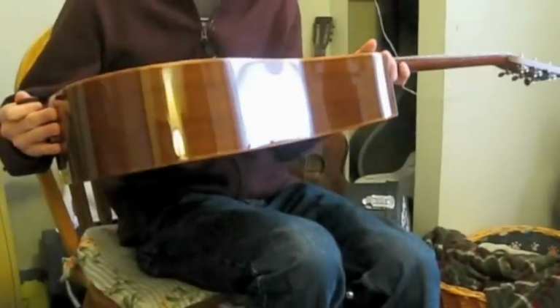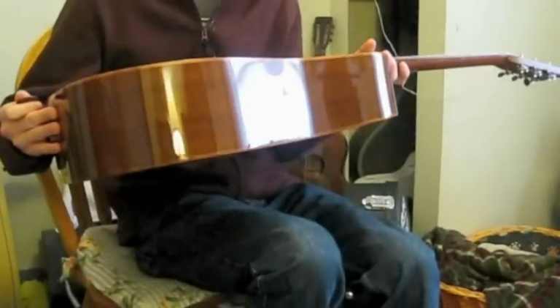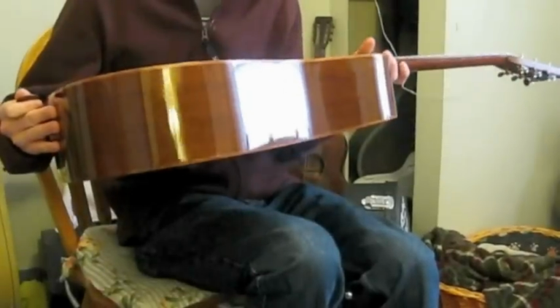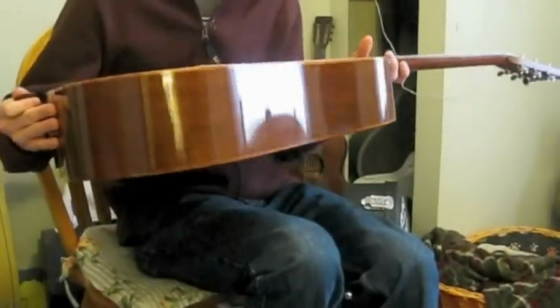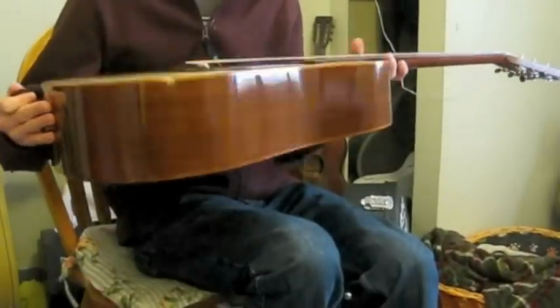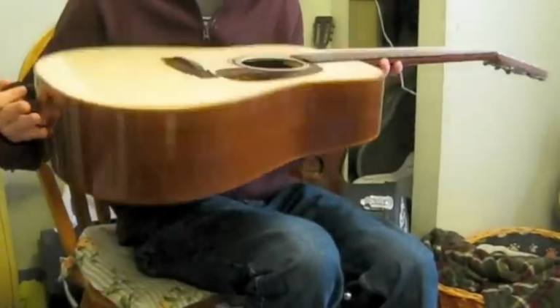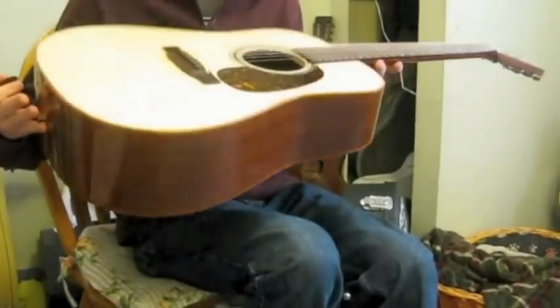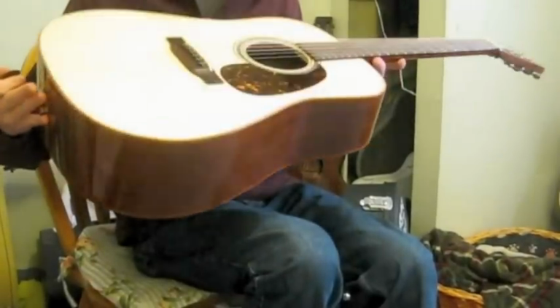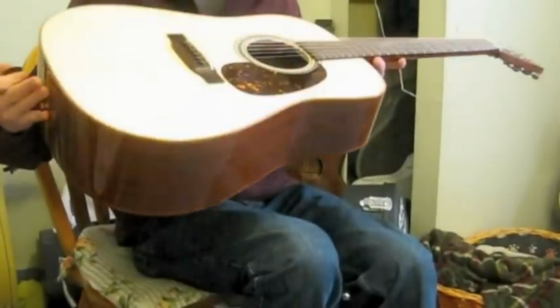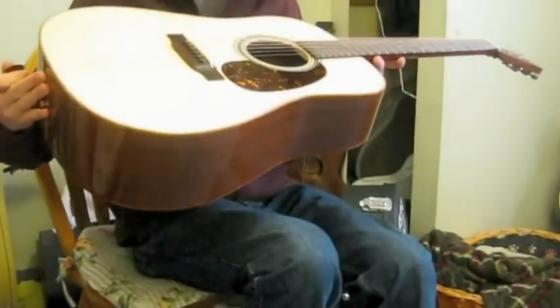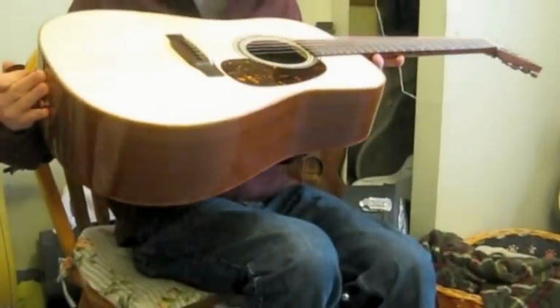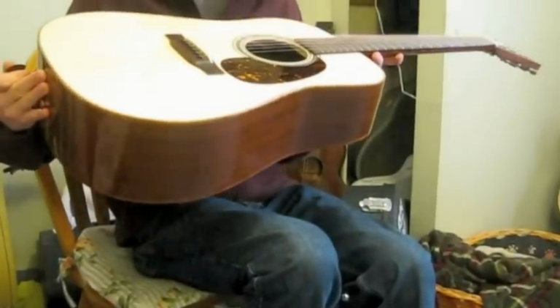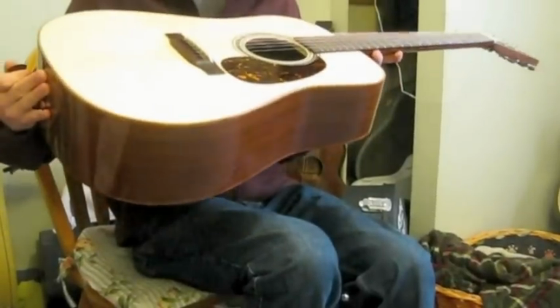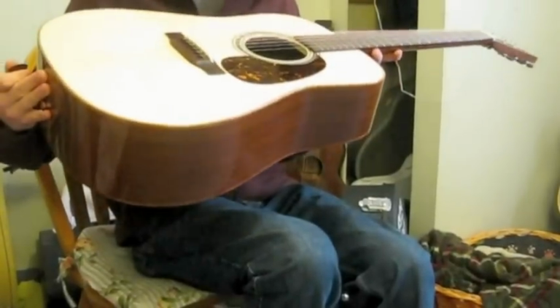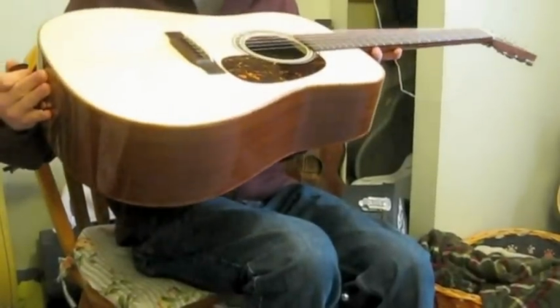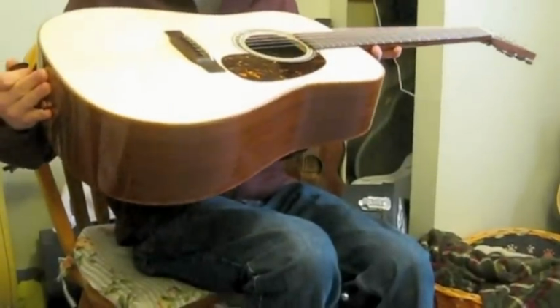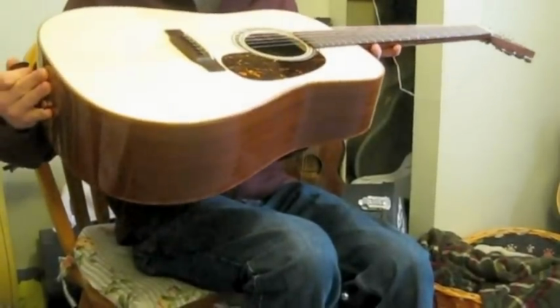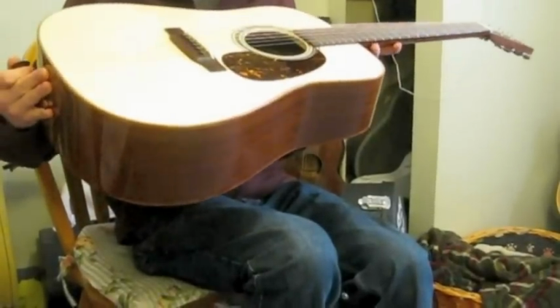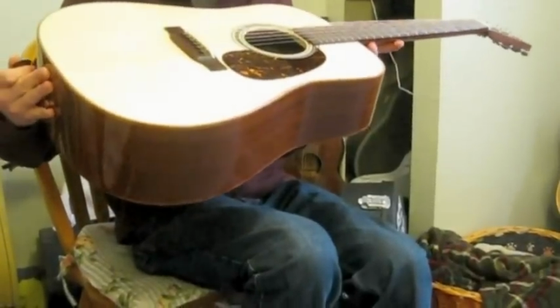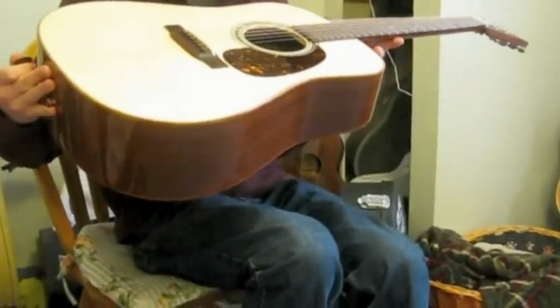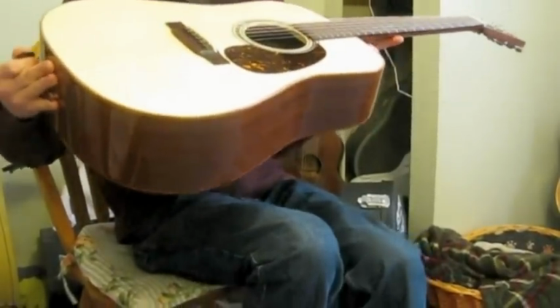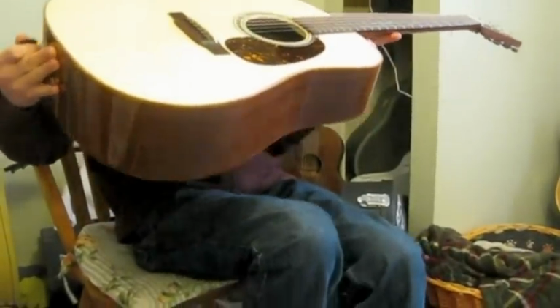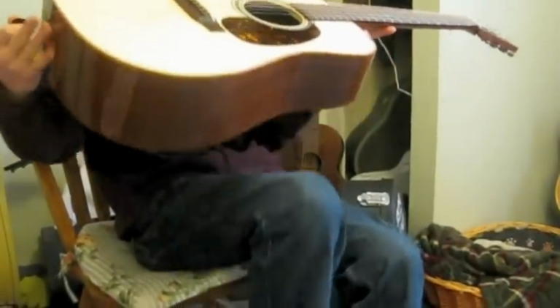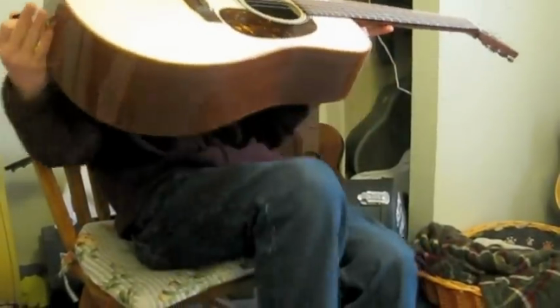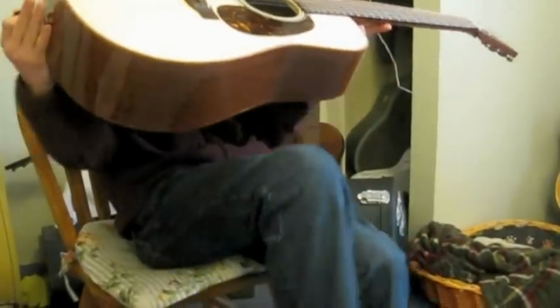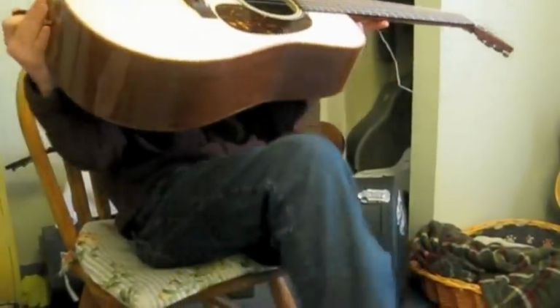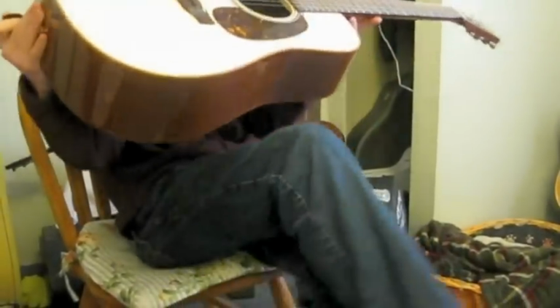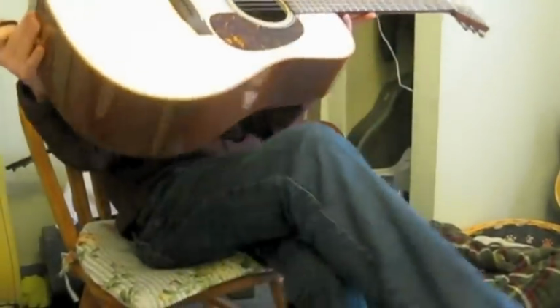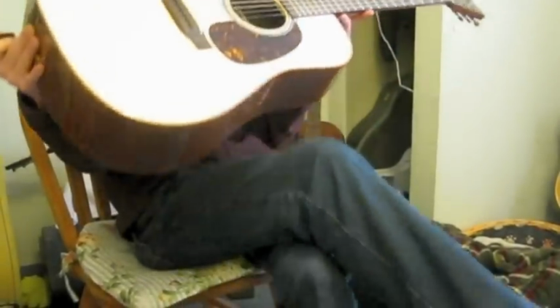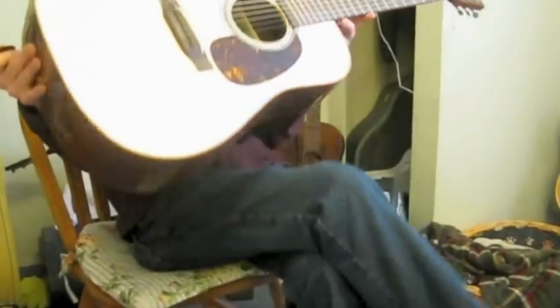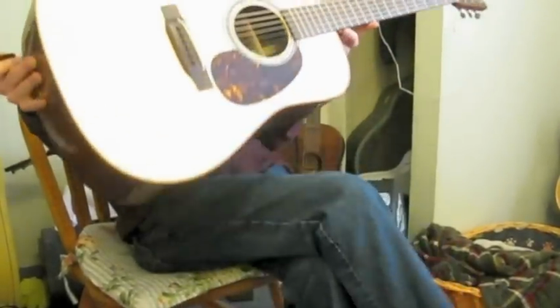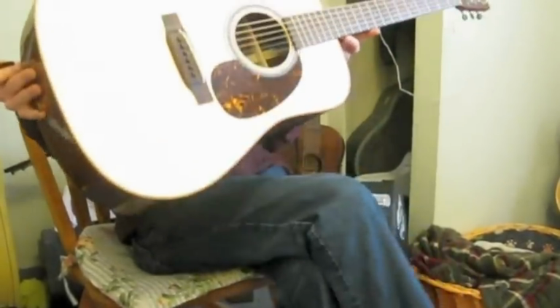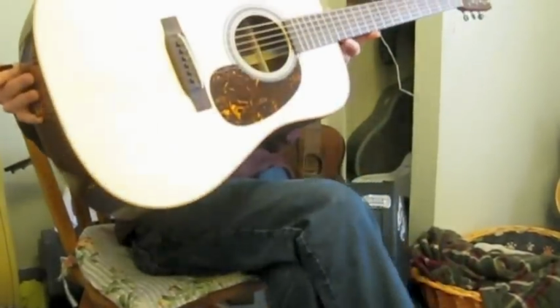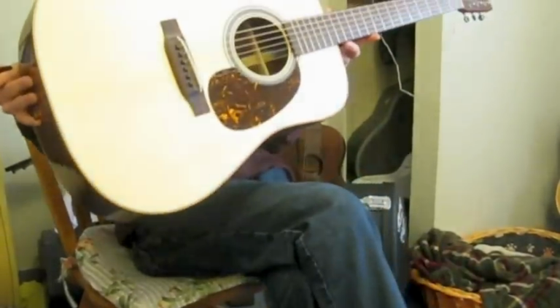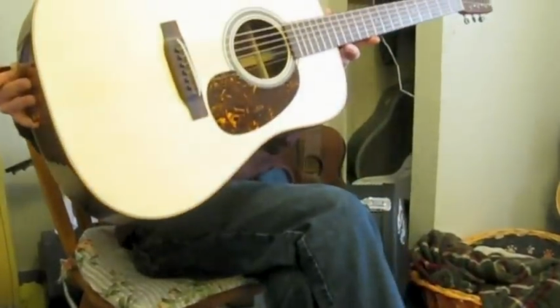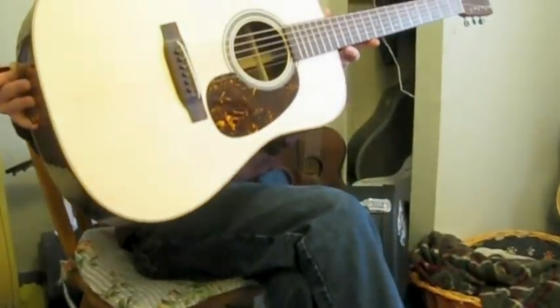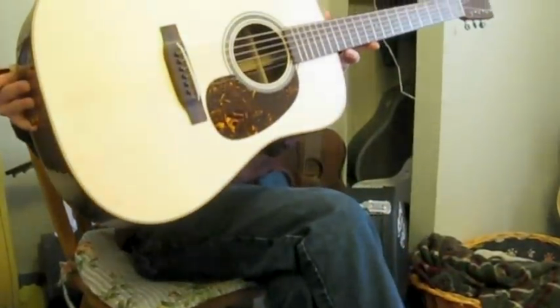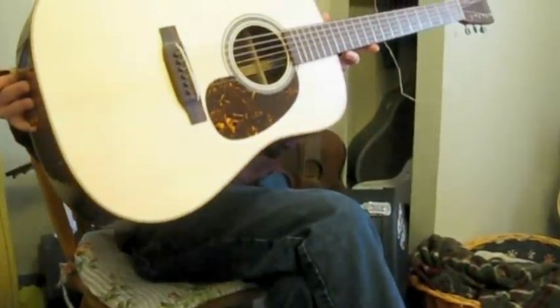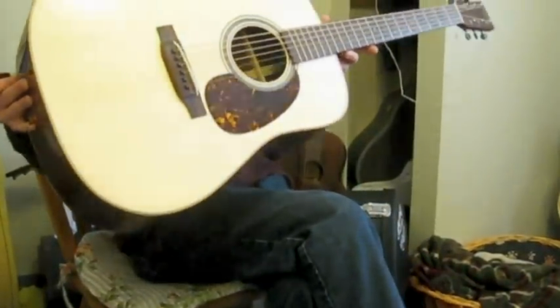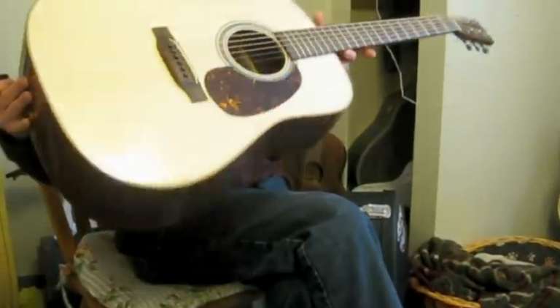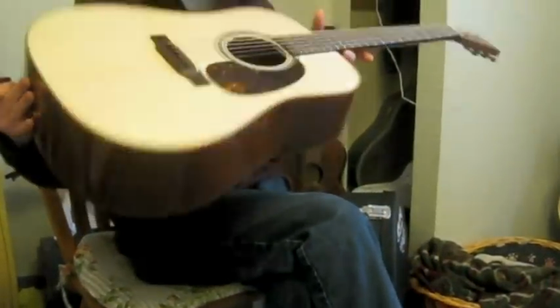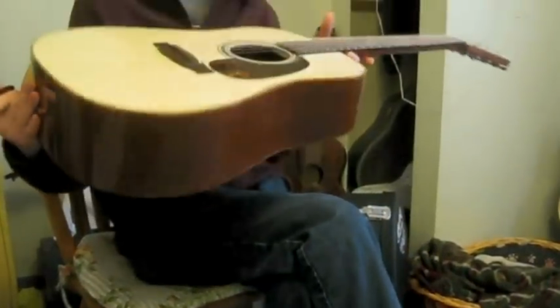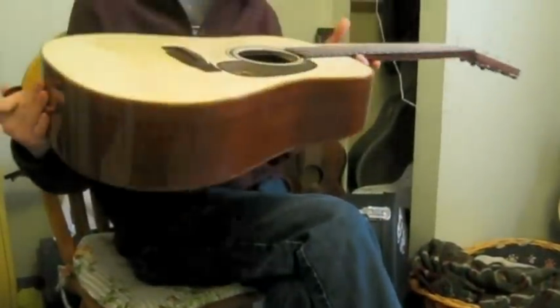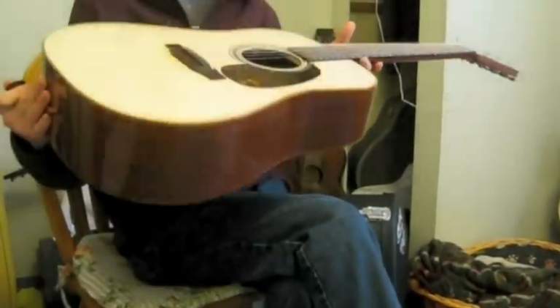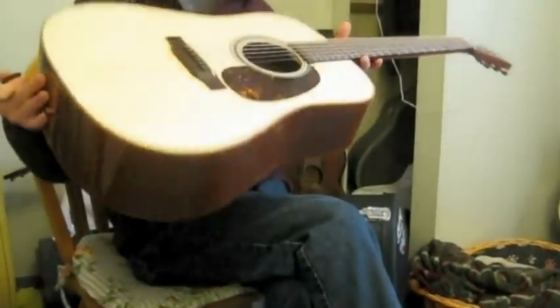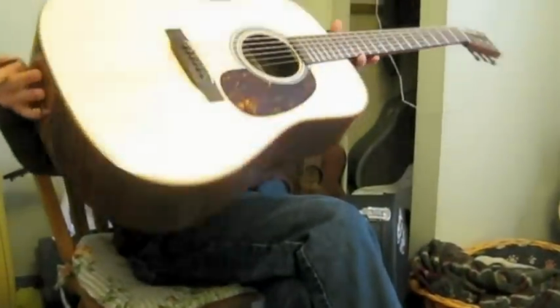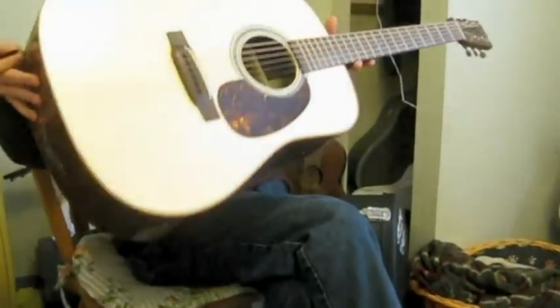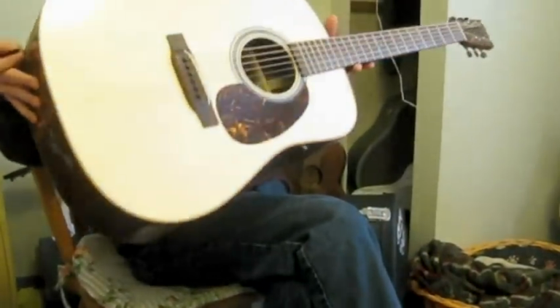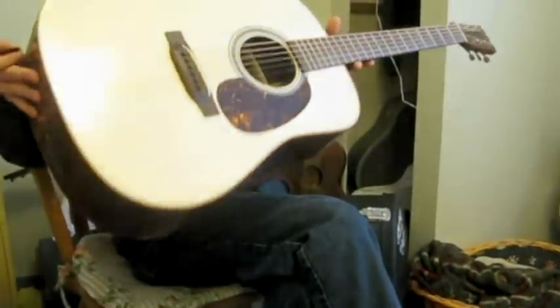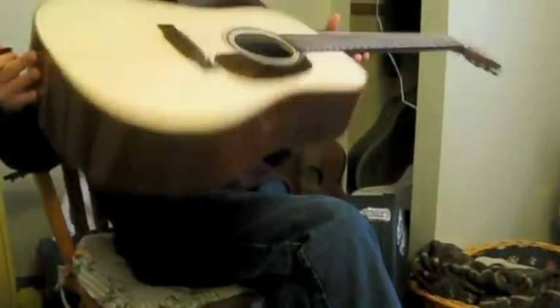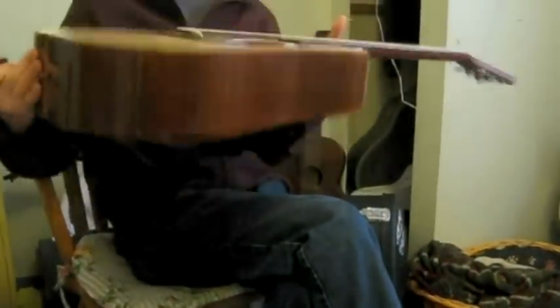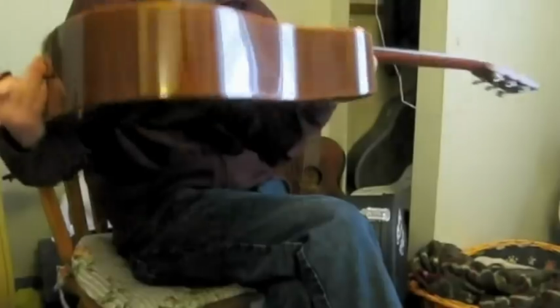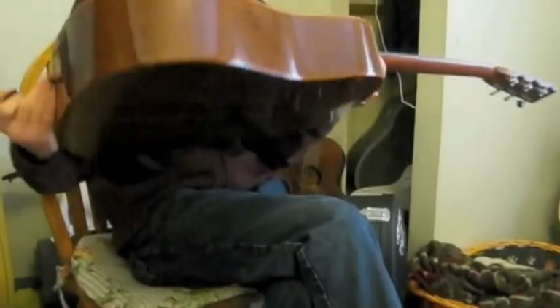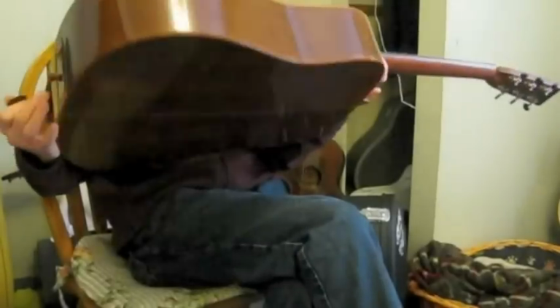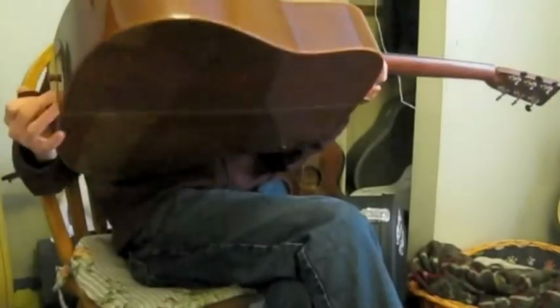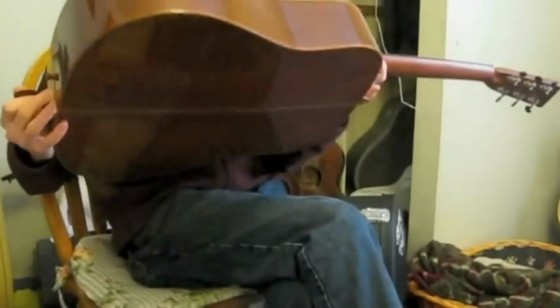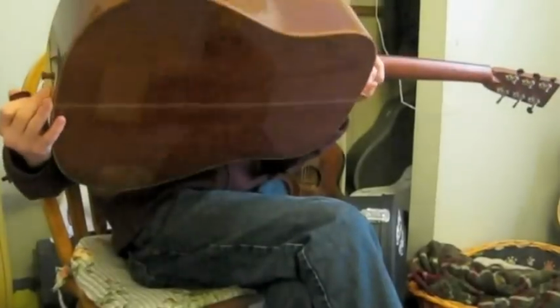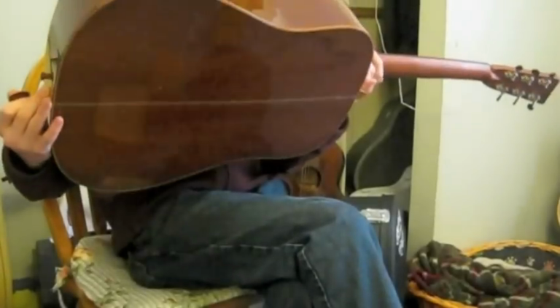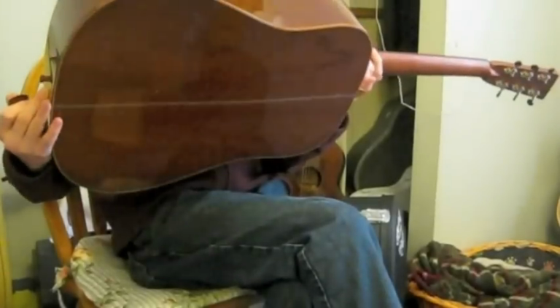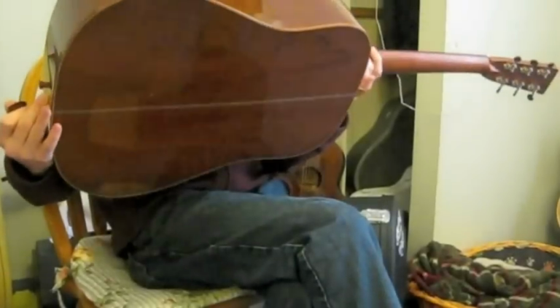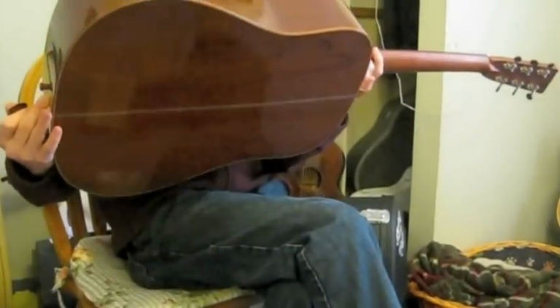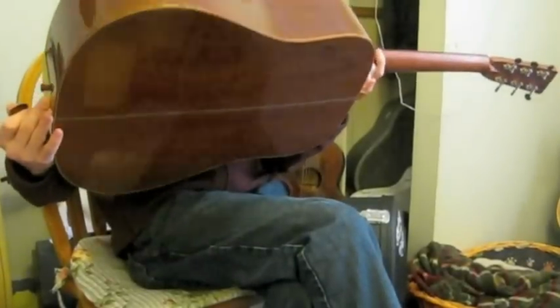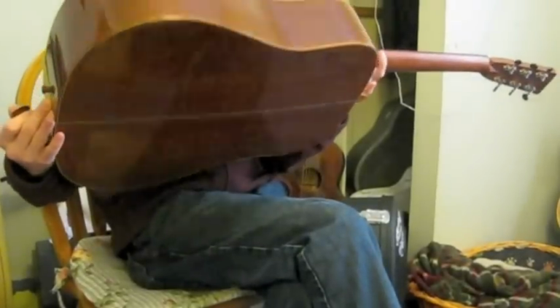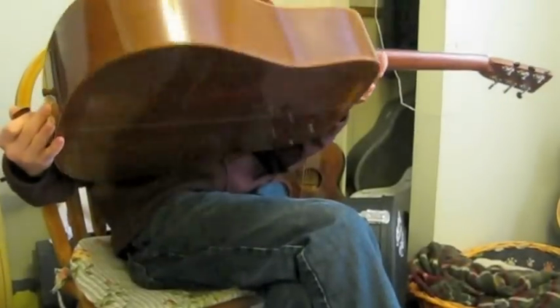Great sustain, too. Yeah, it sounds different than a lot of rosewood dreadnoughts that I've played.